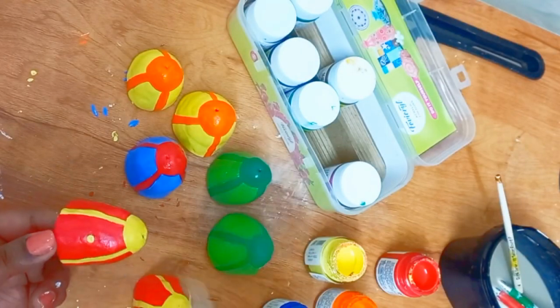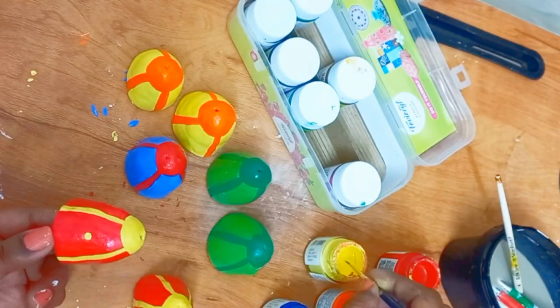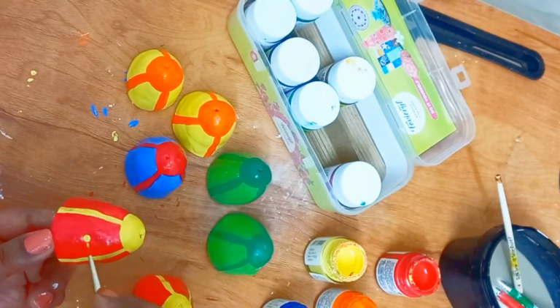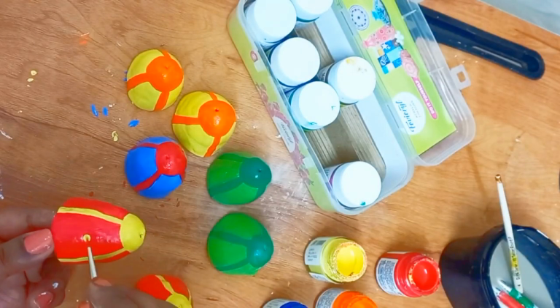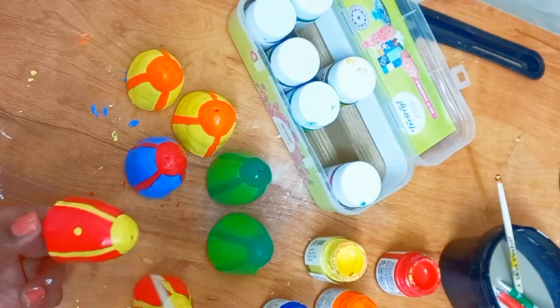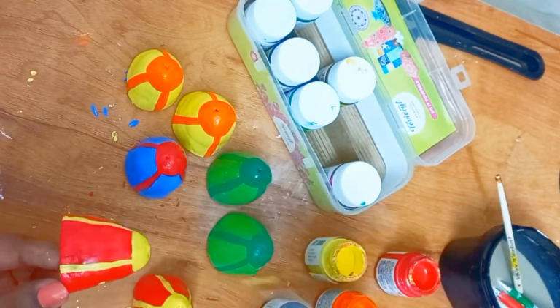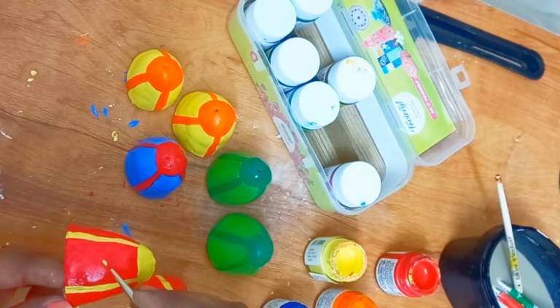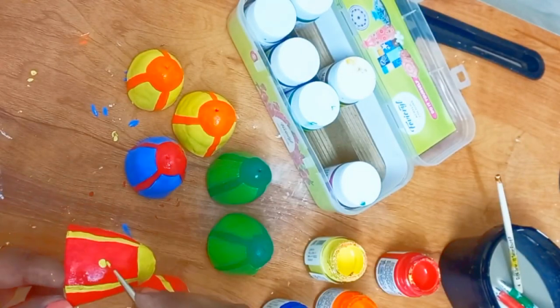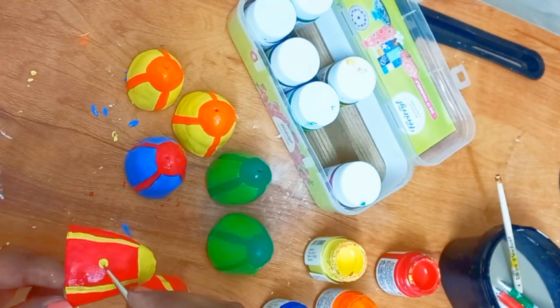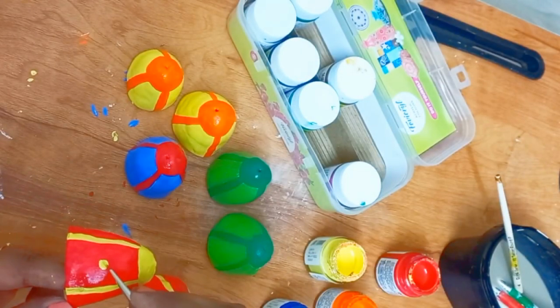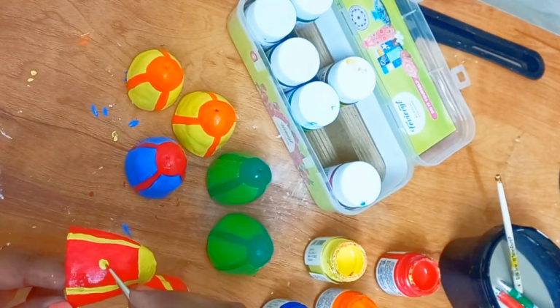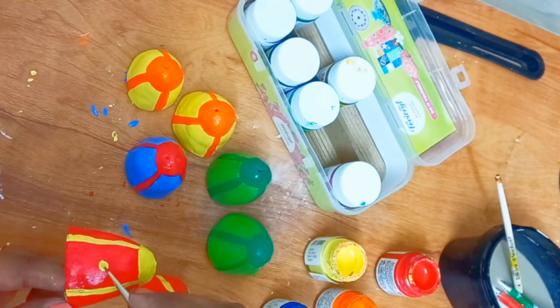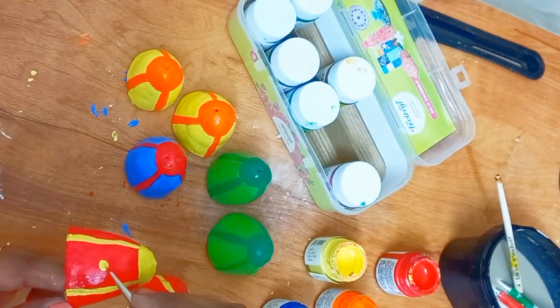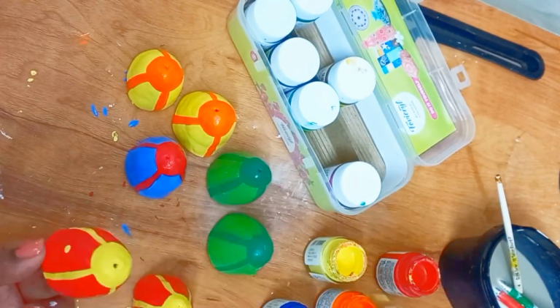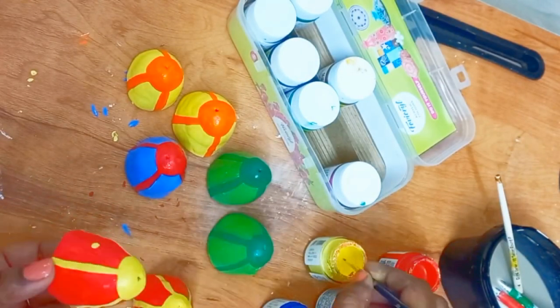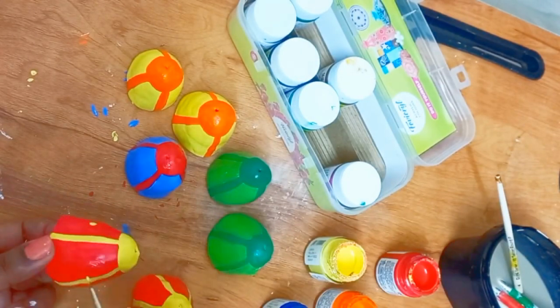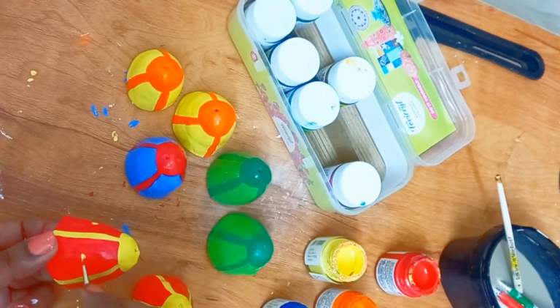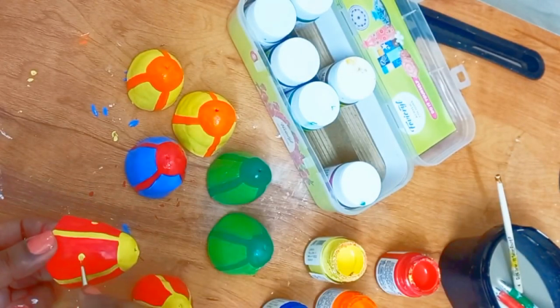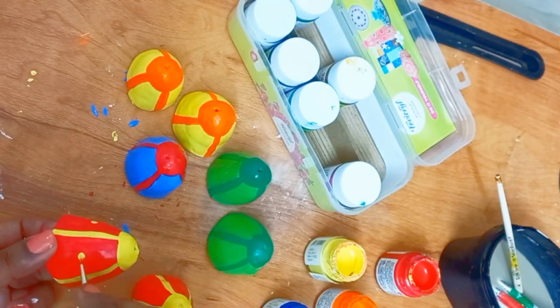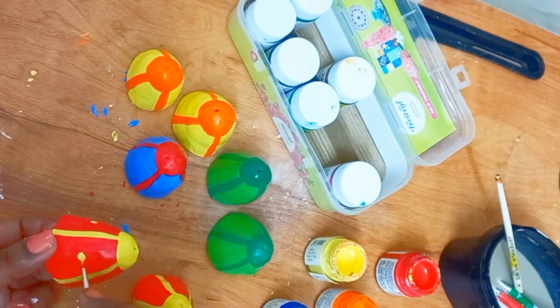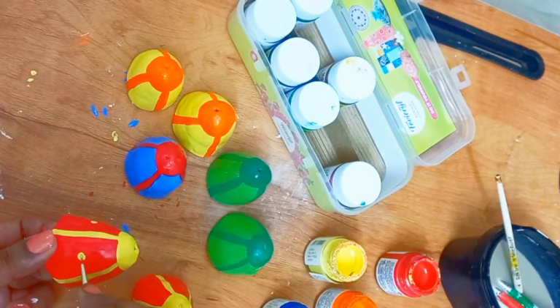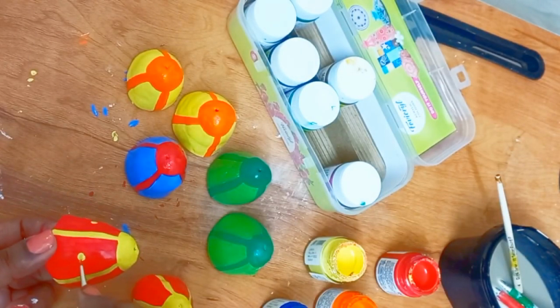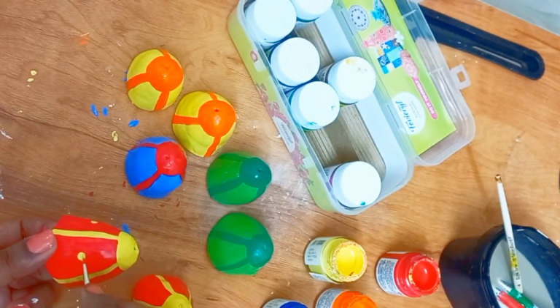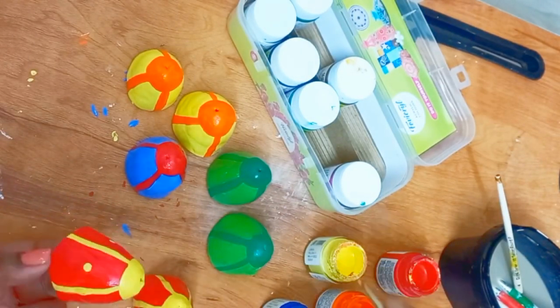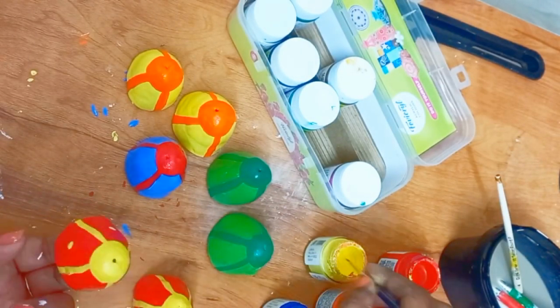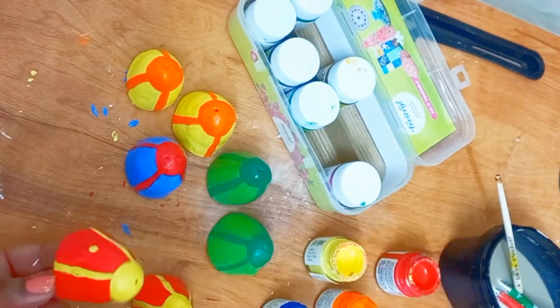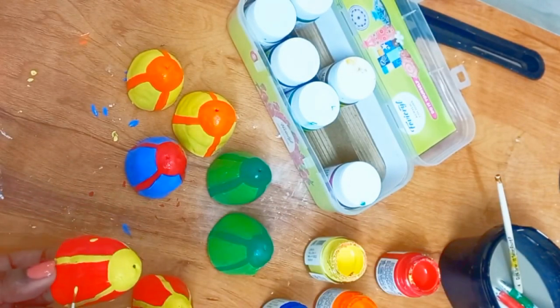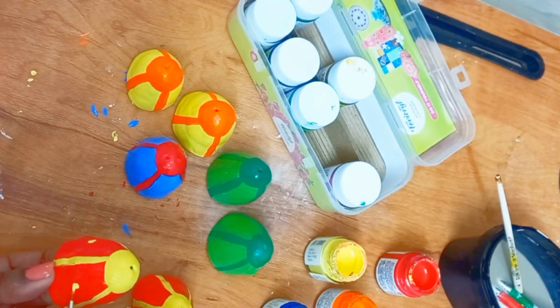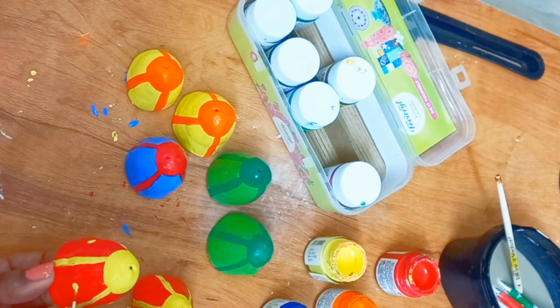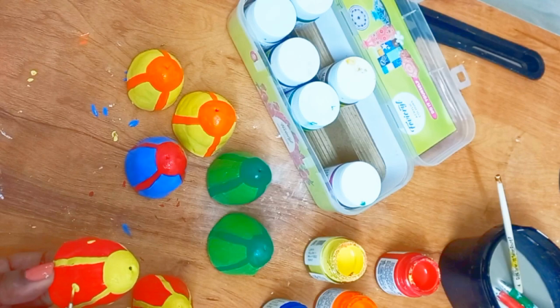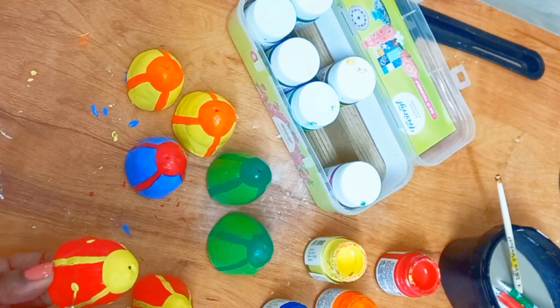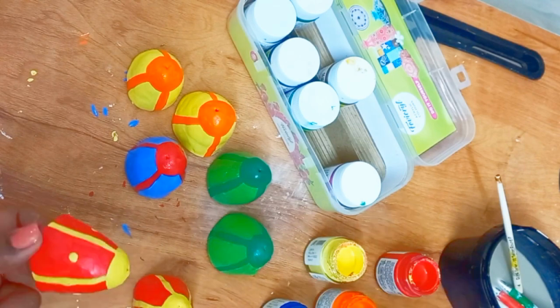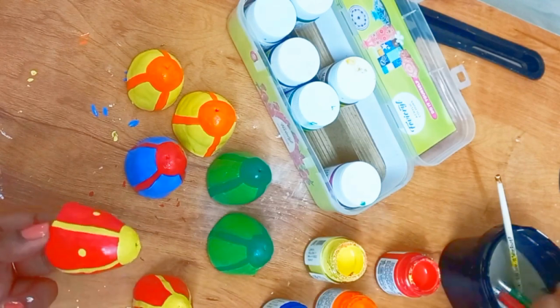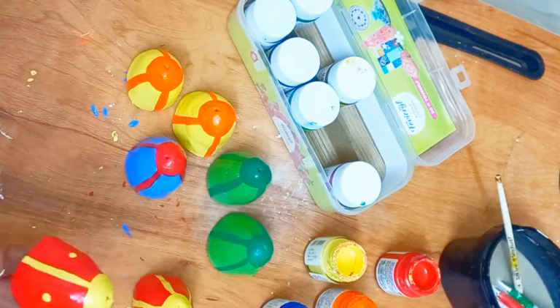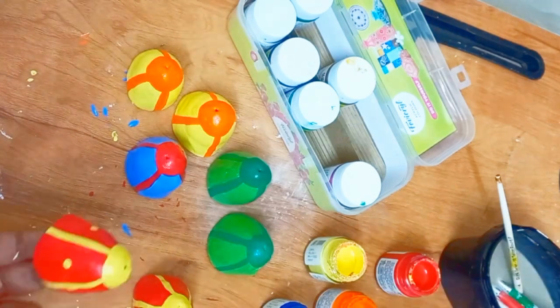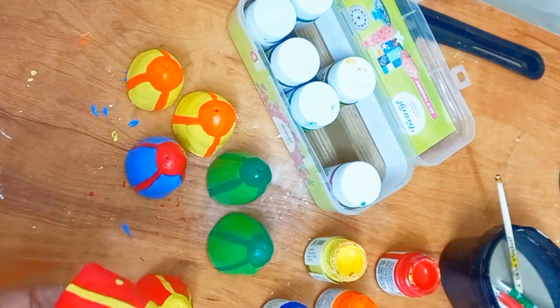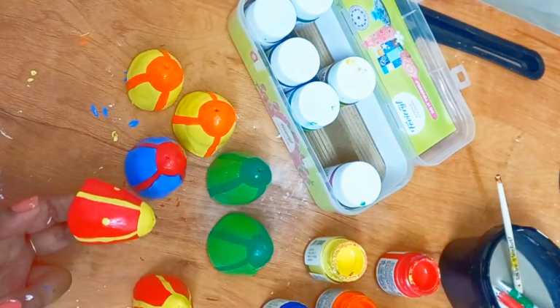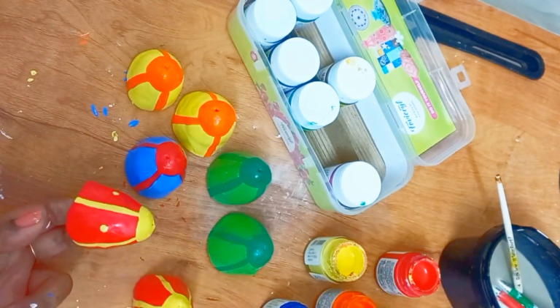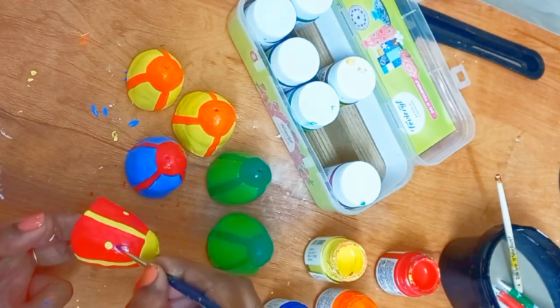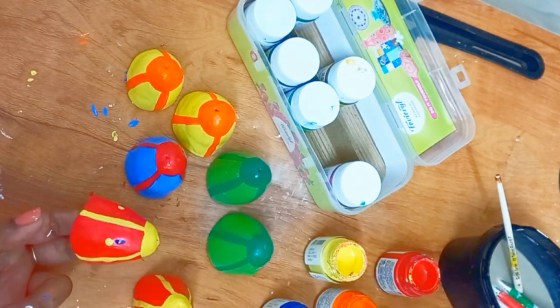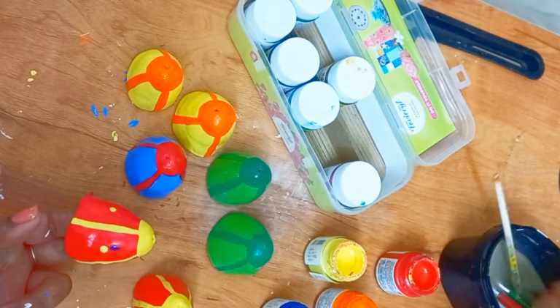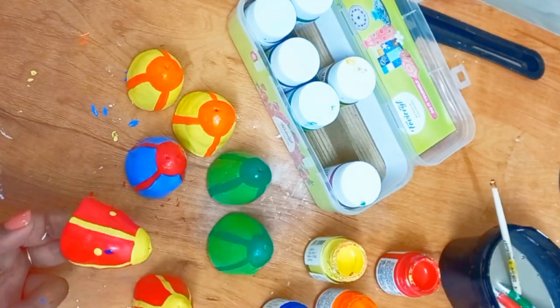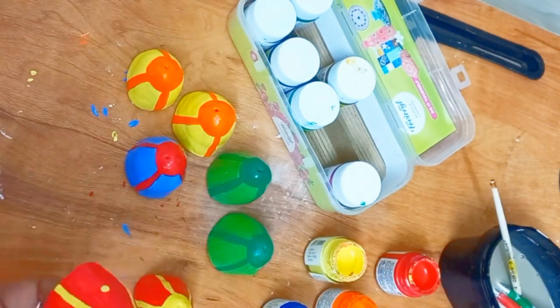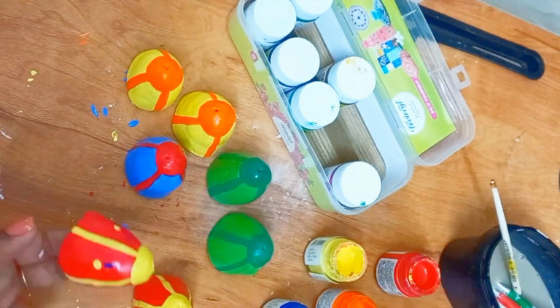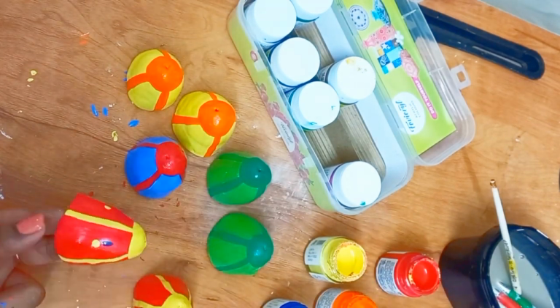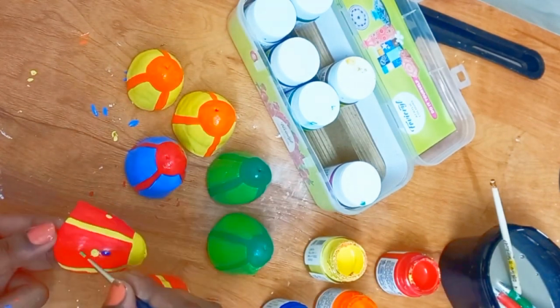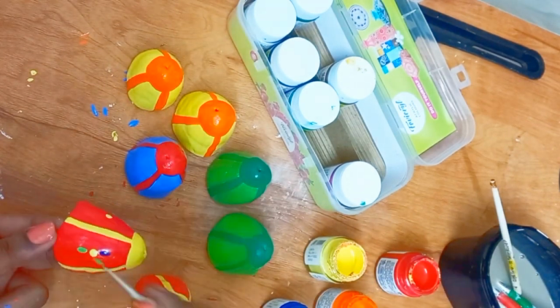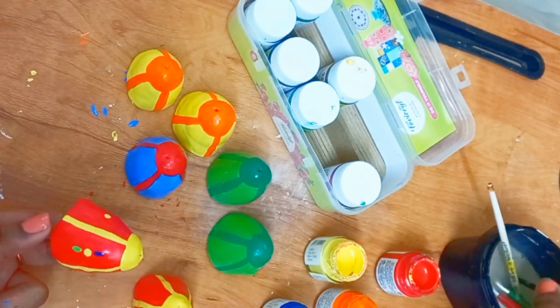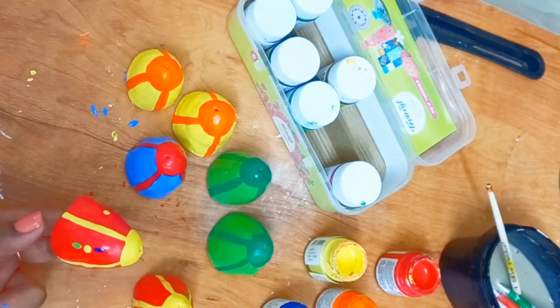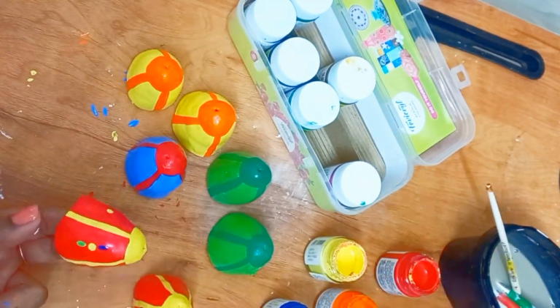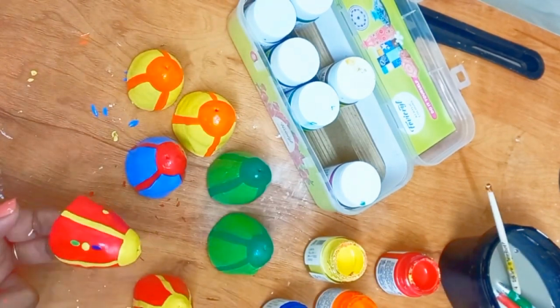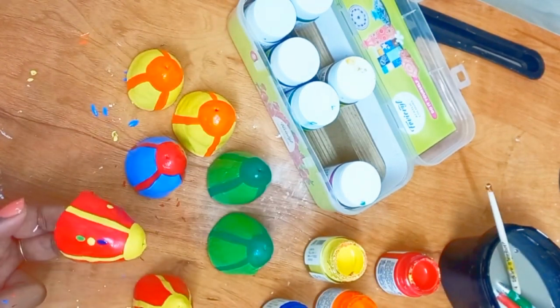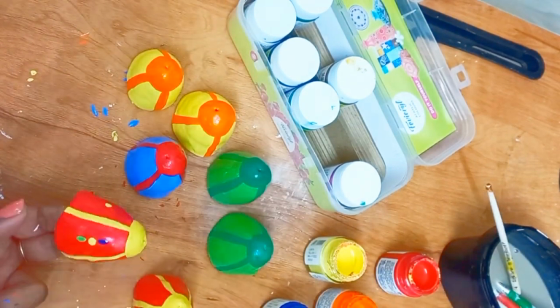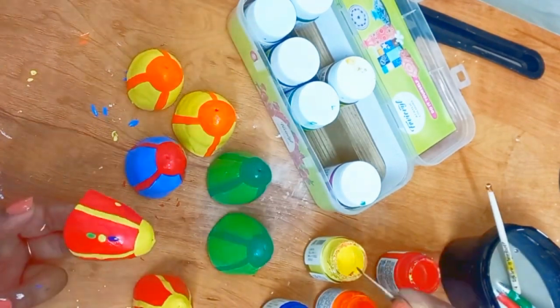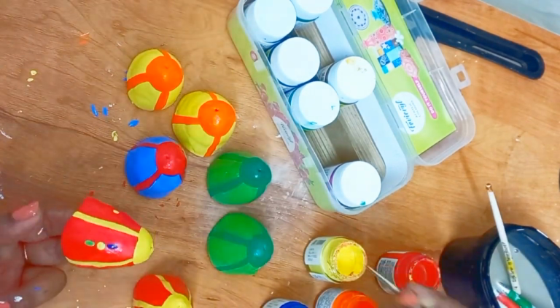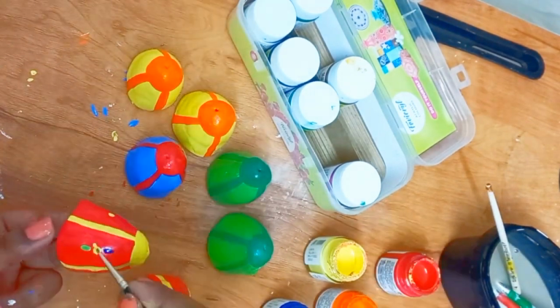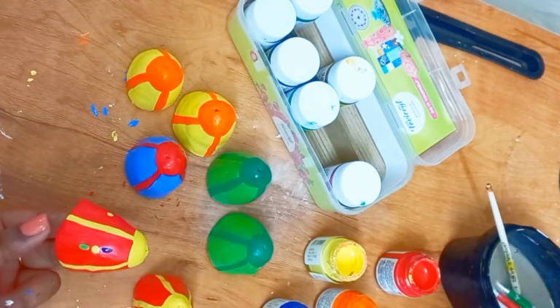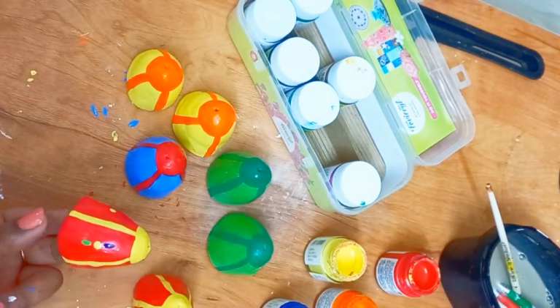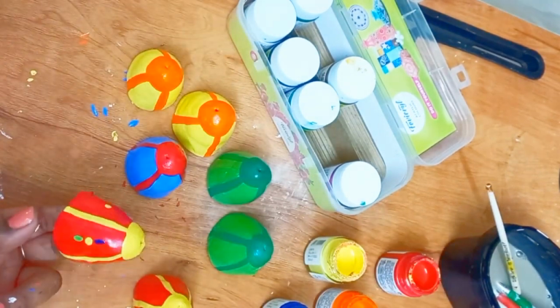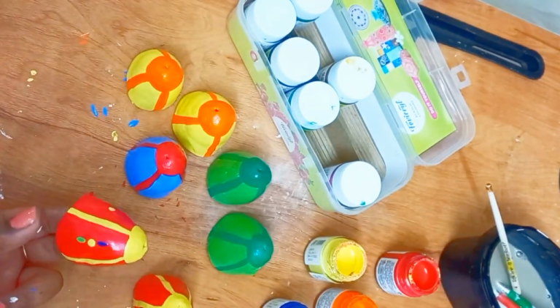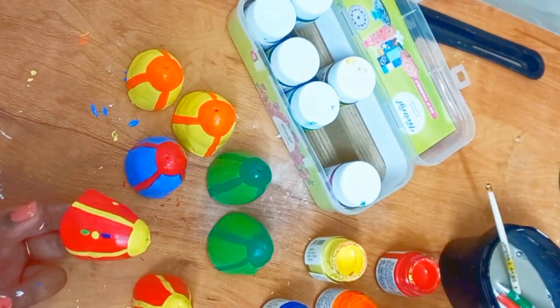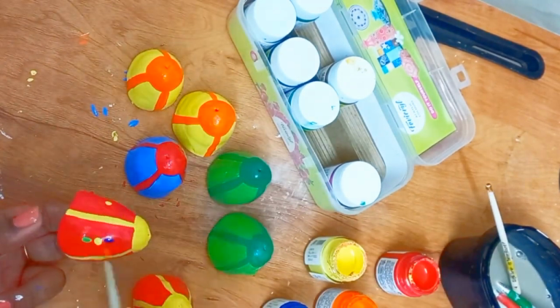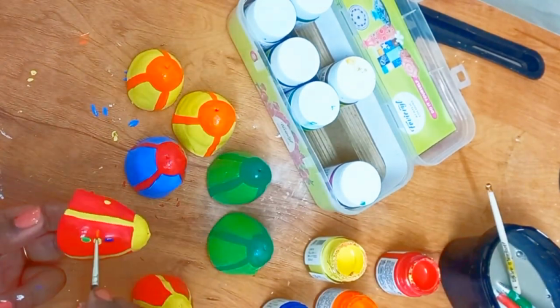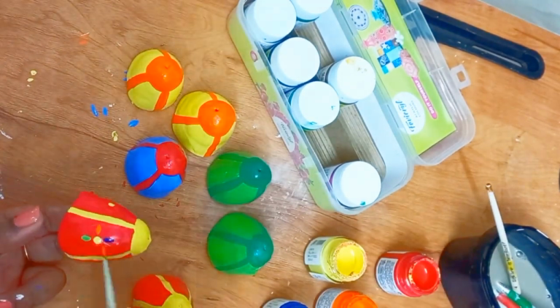Once the color is done, I am adding some detailing to each piece.